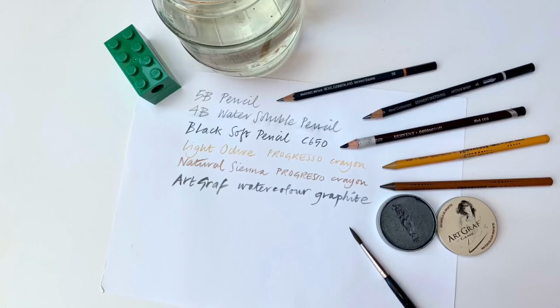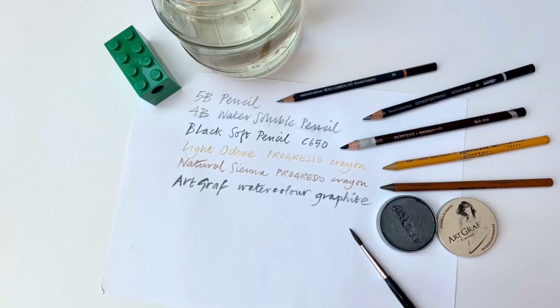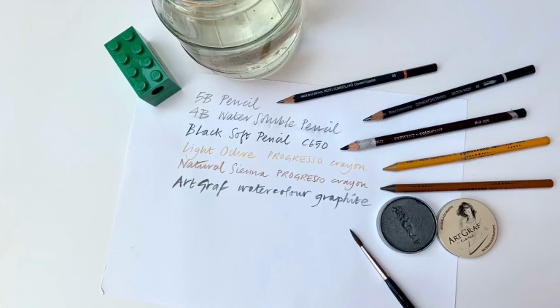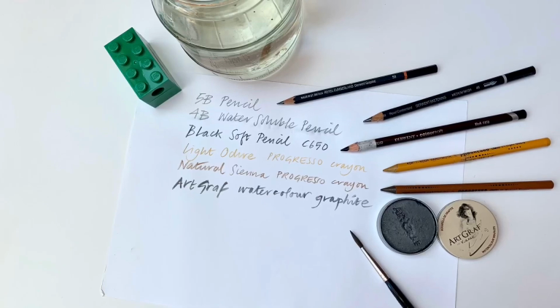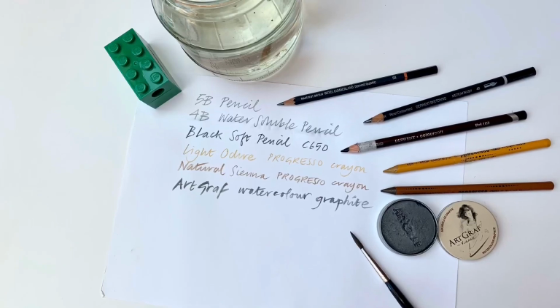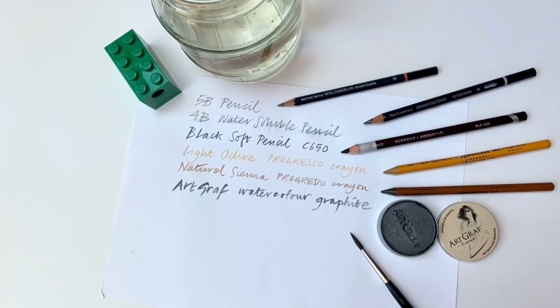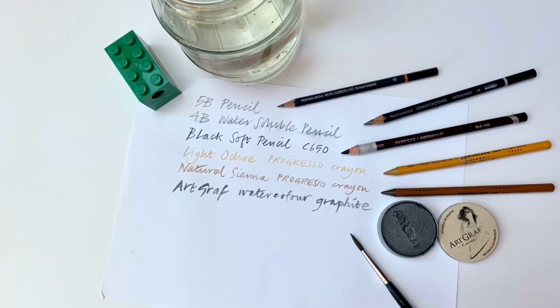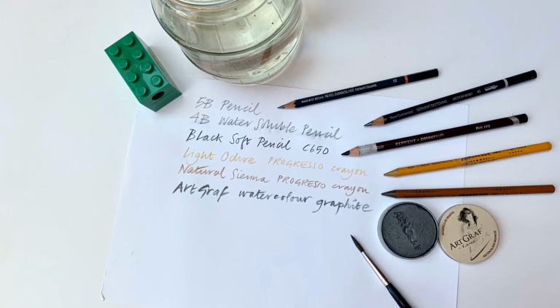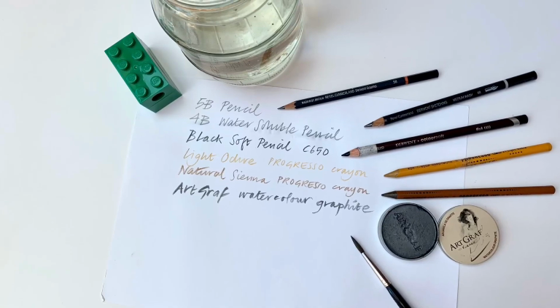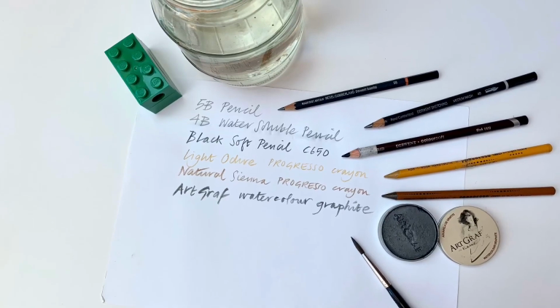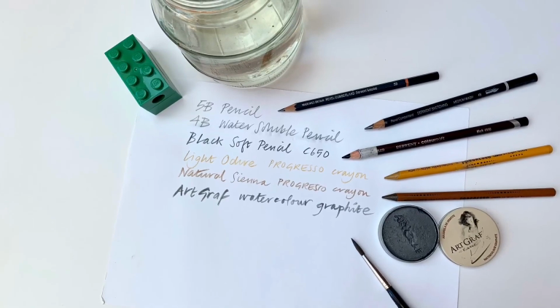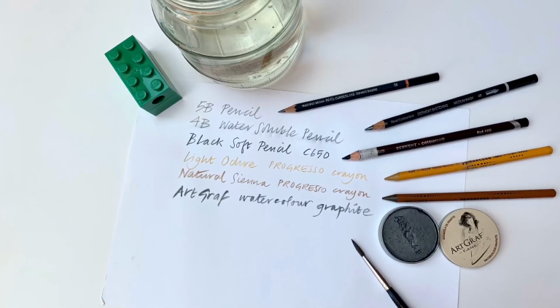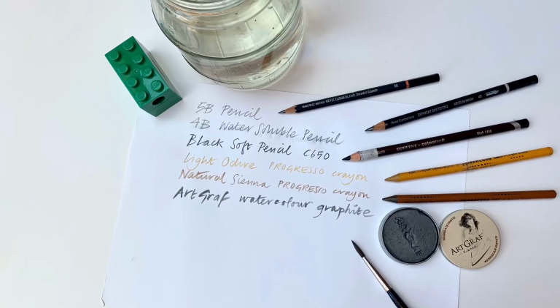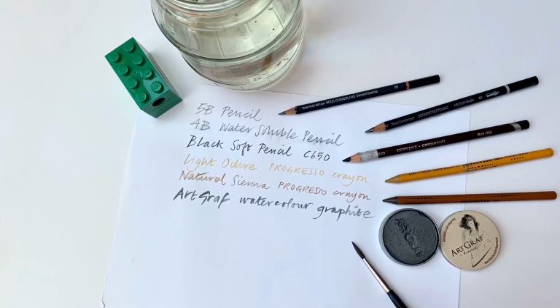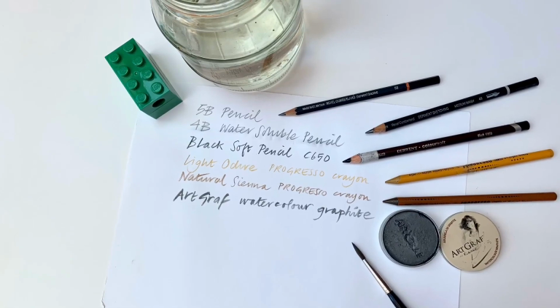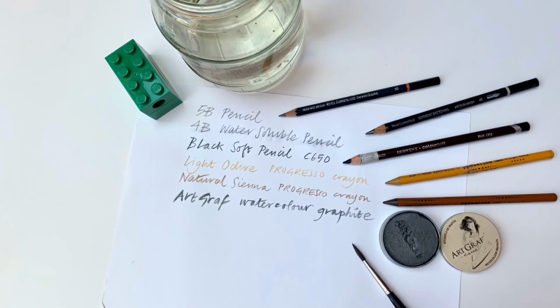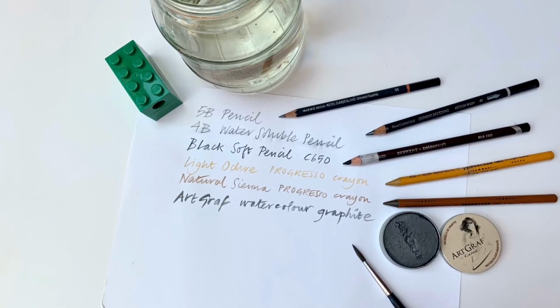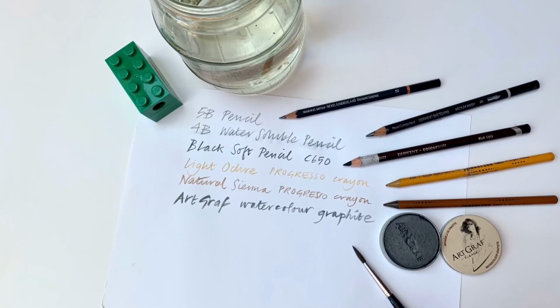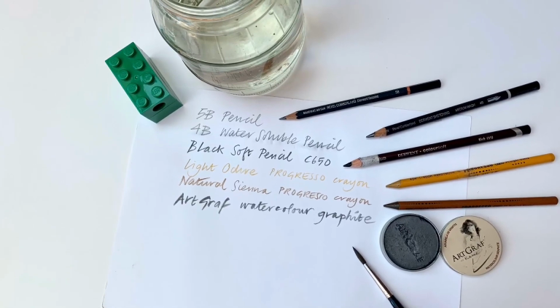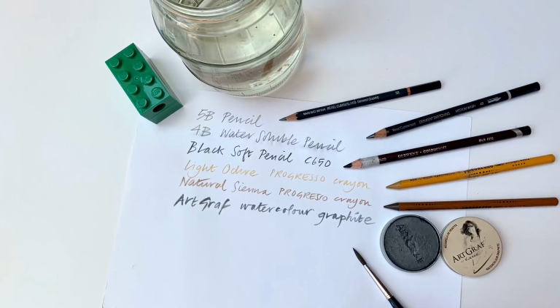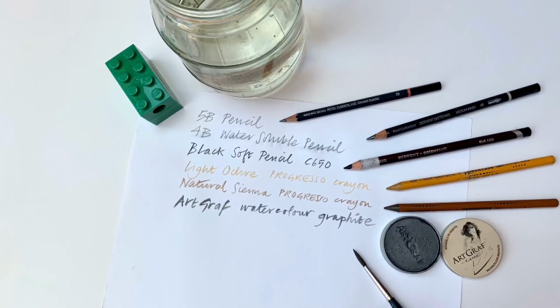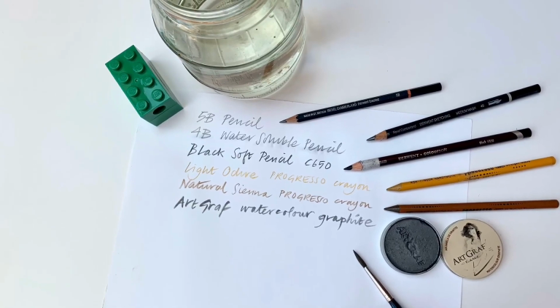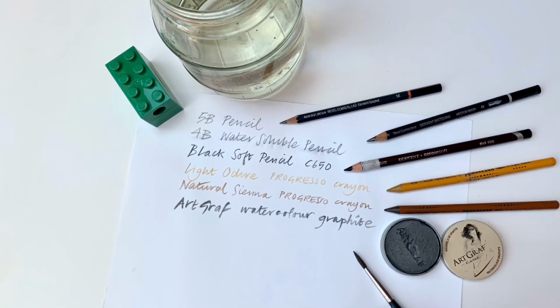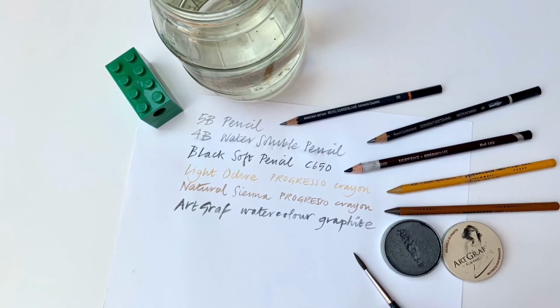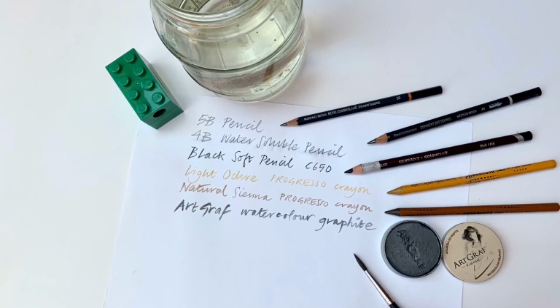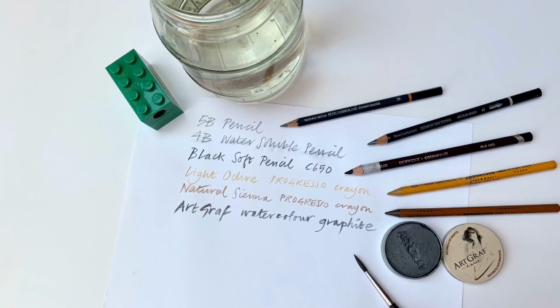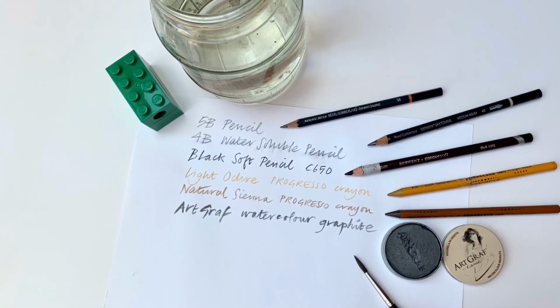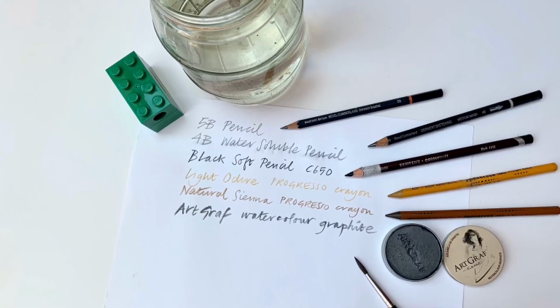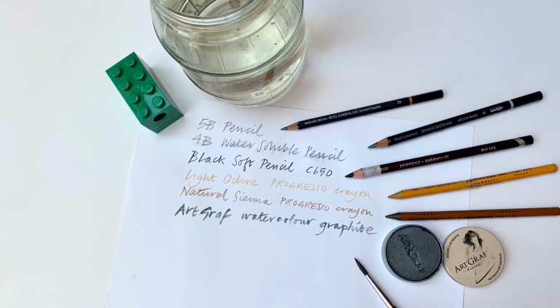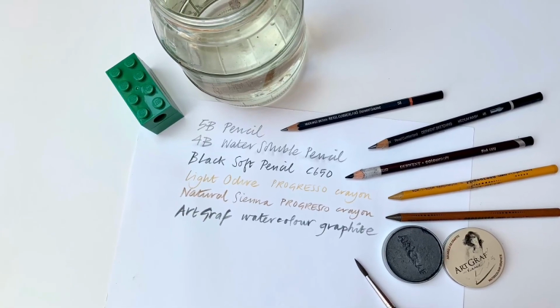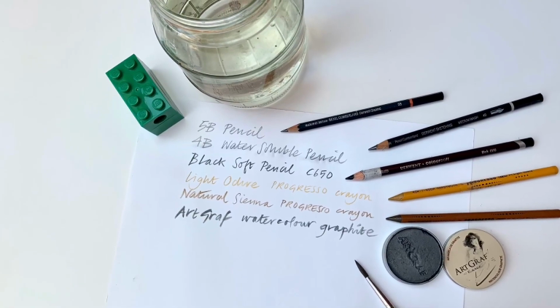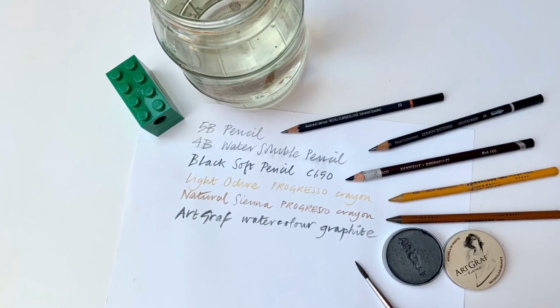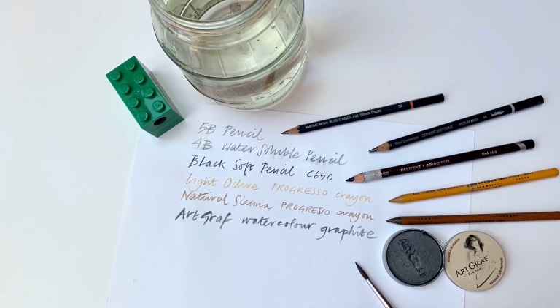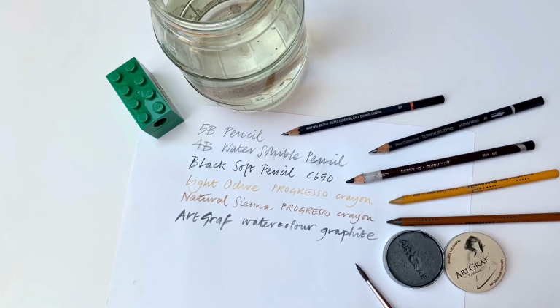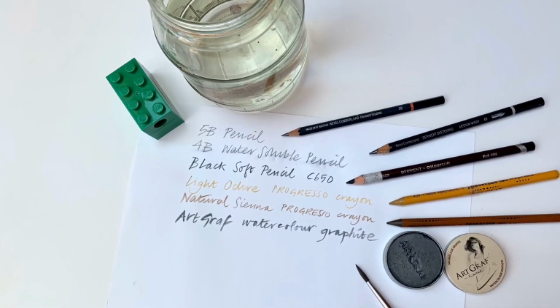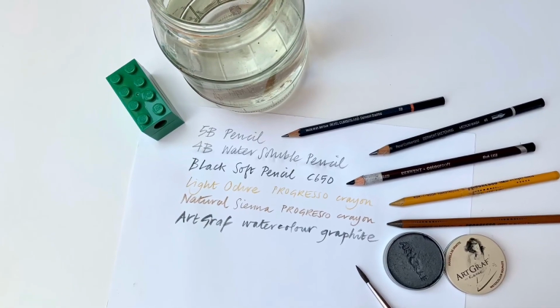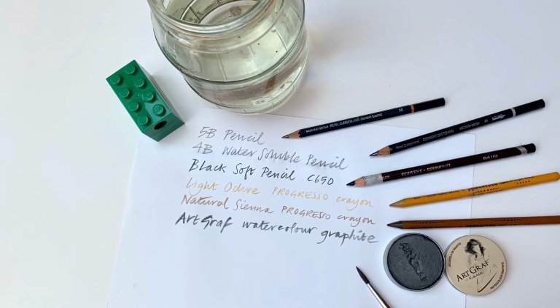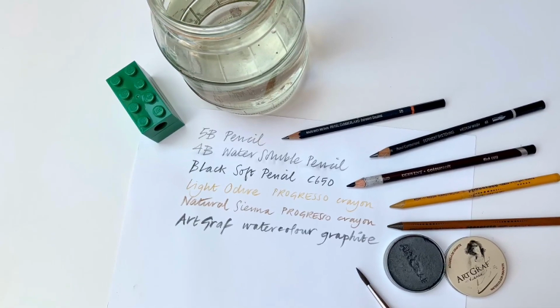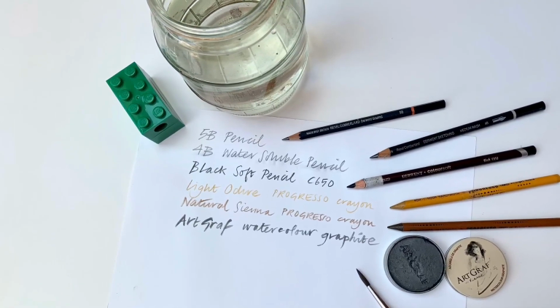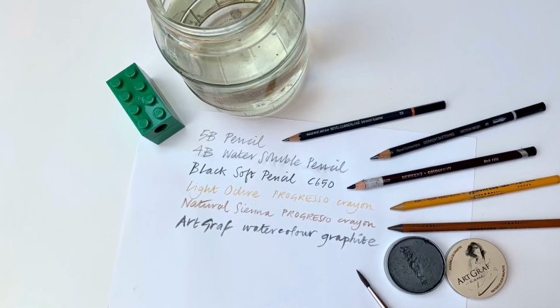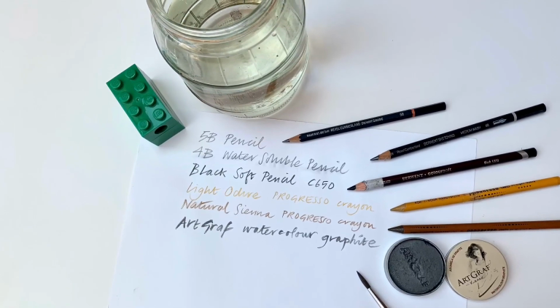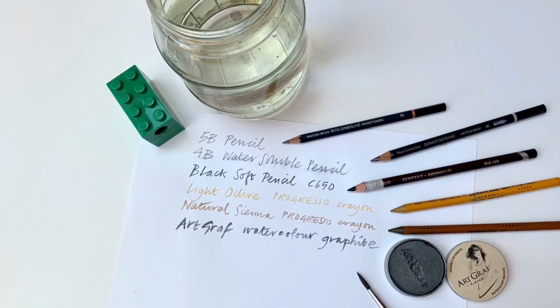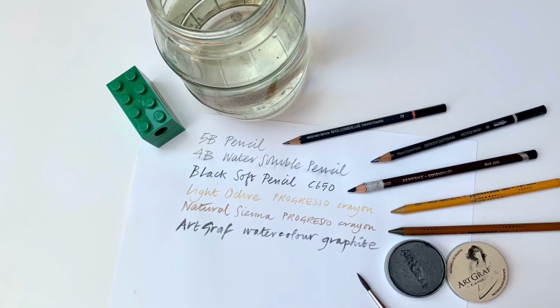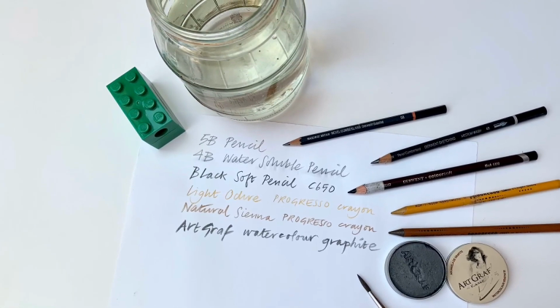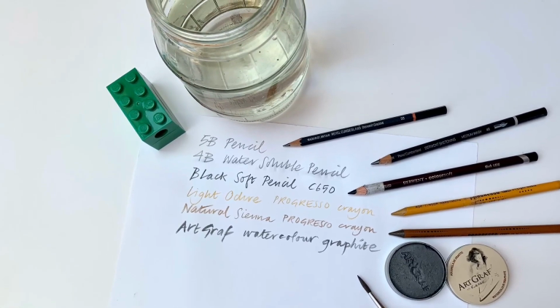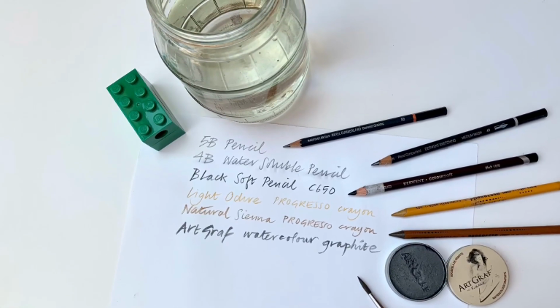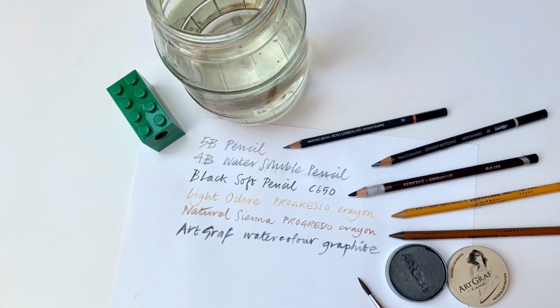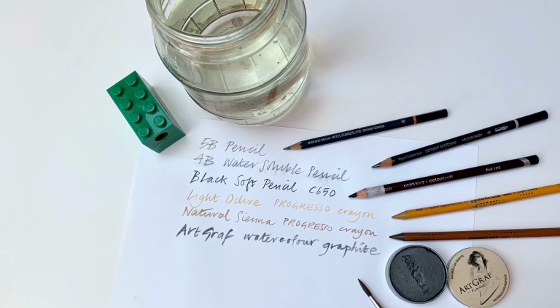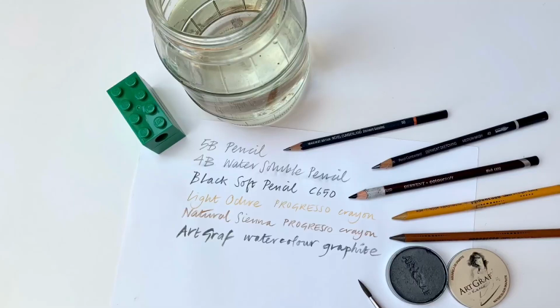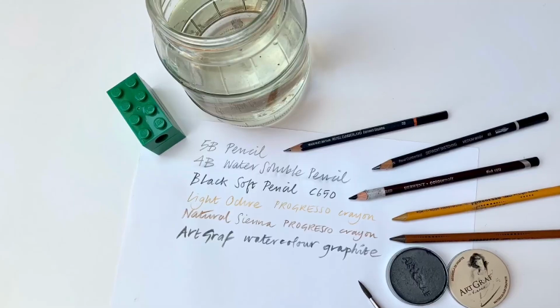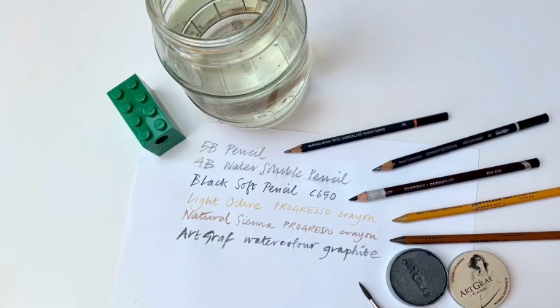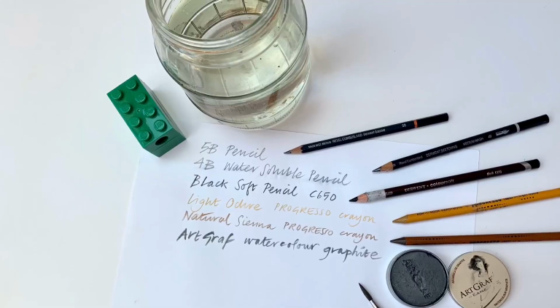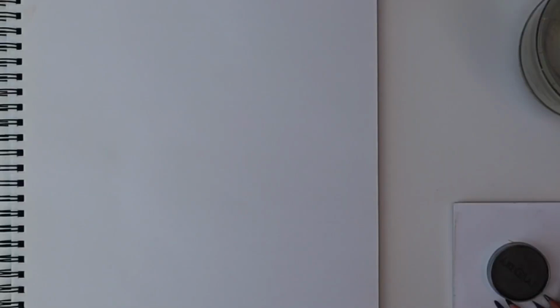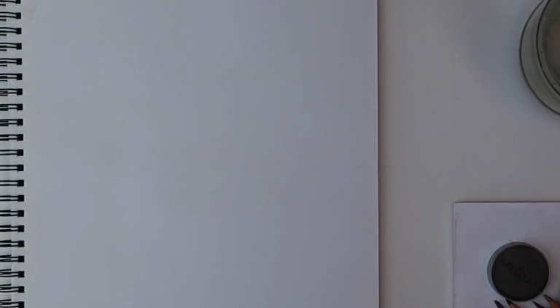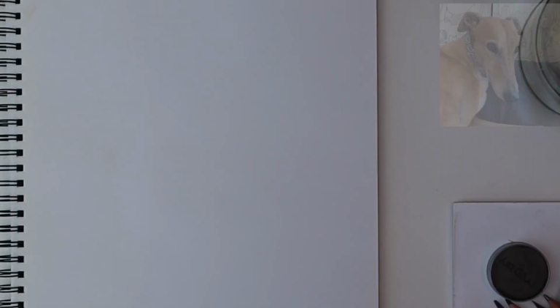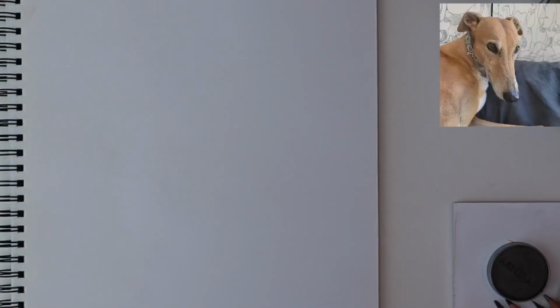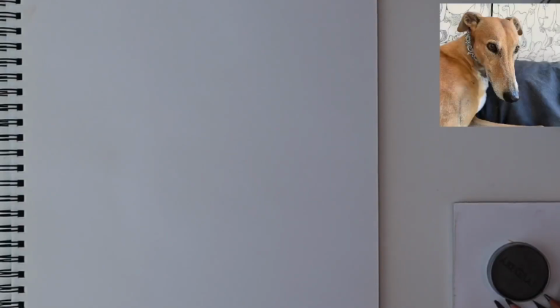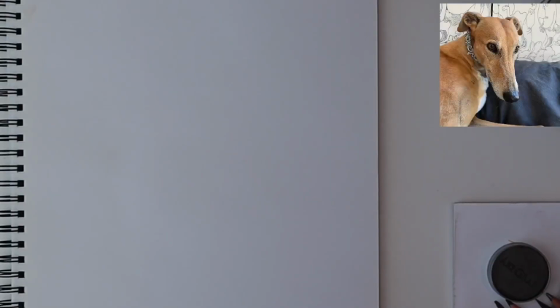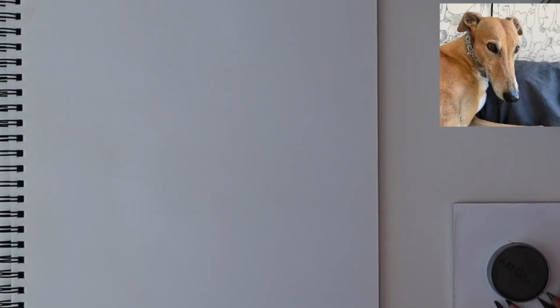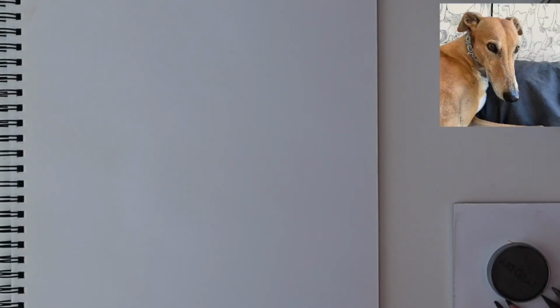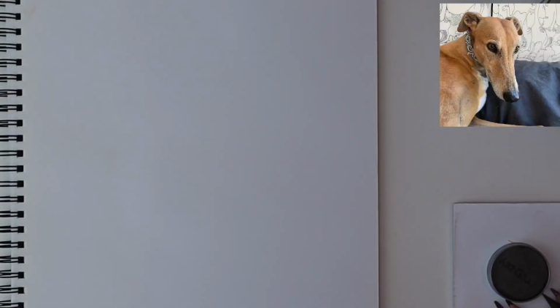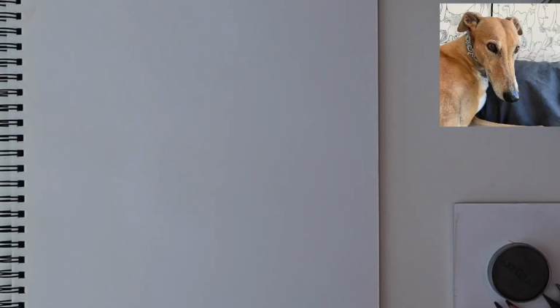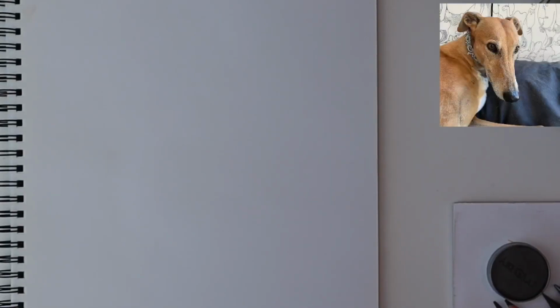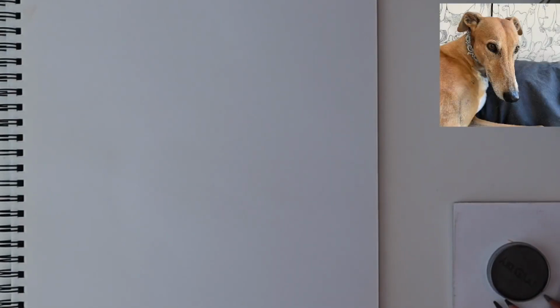We've got a range of soft and hard pencils and some wonderful watercolour graphite that we're going to use in this portrait of Bella.